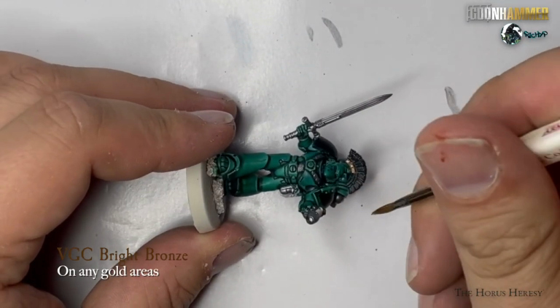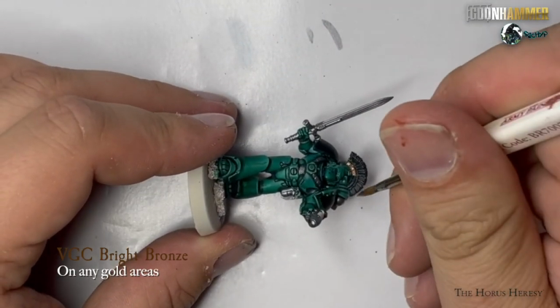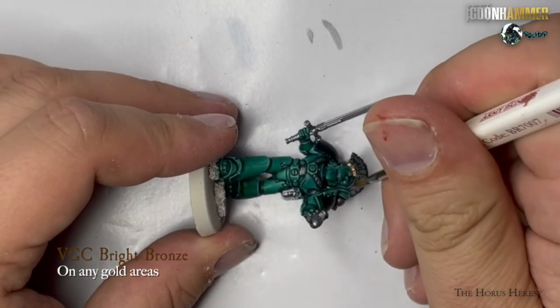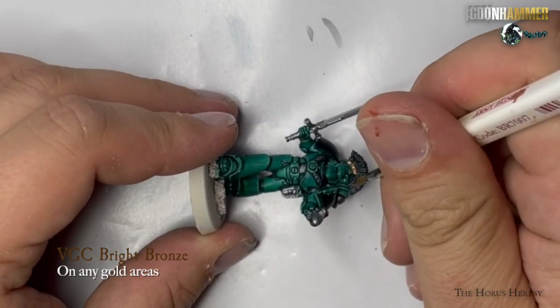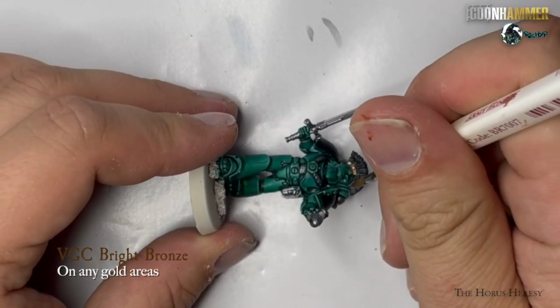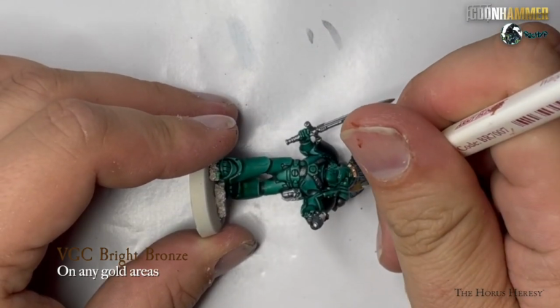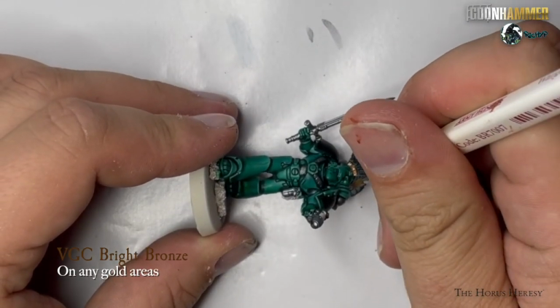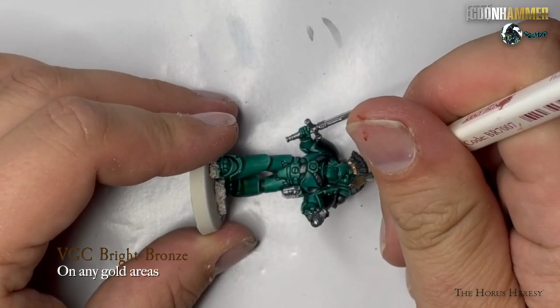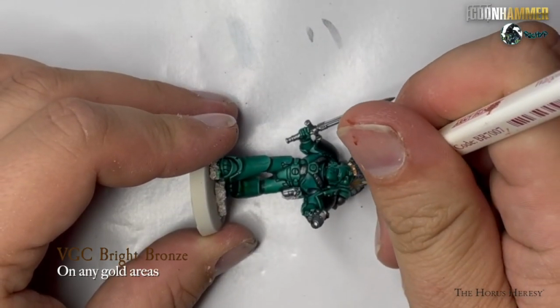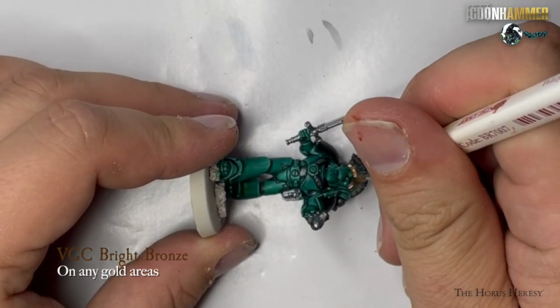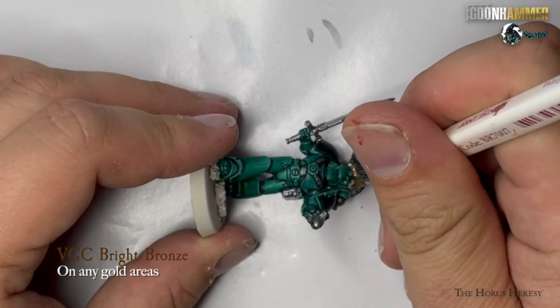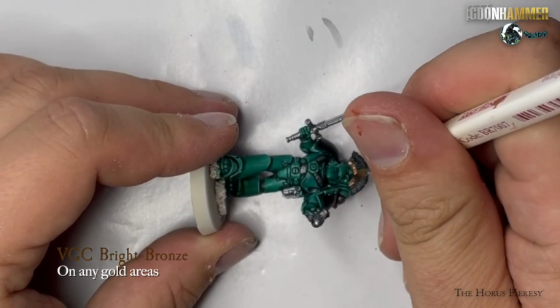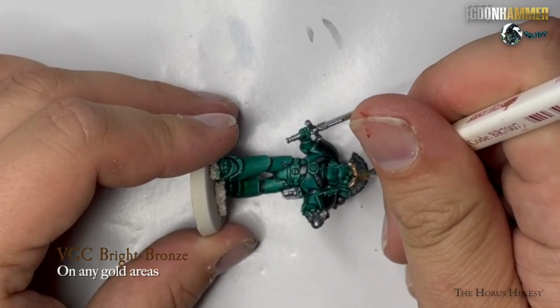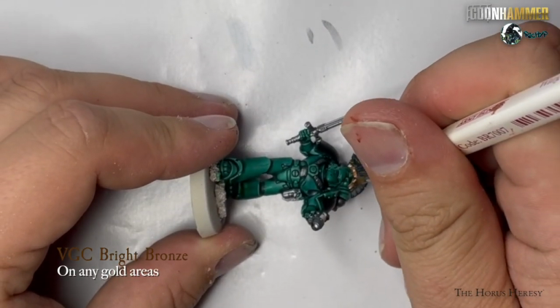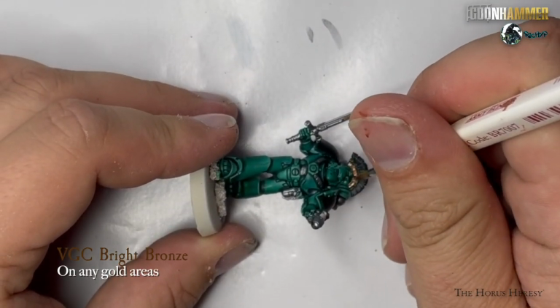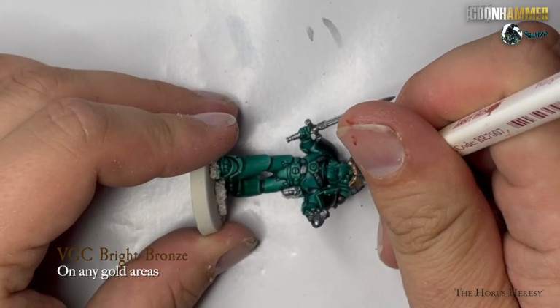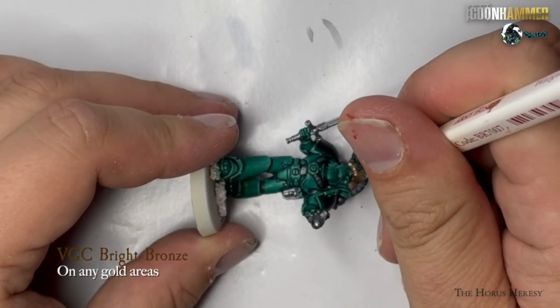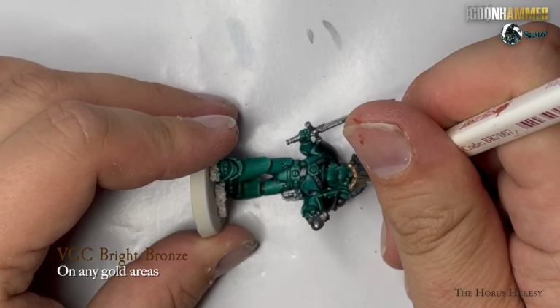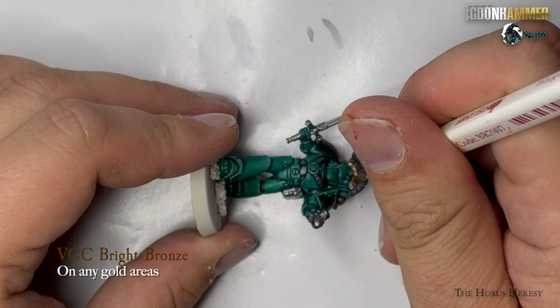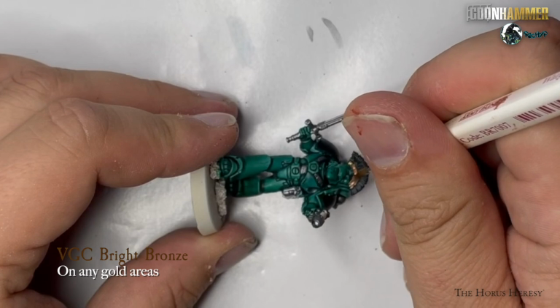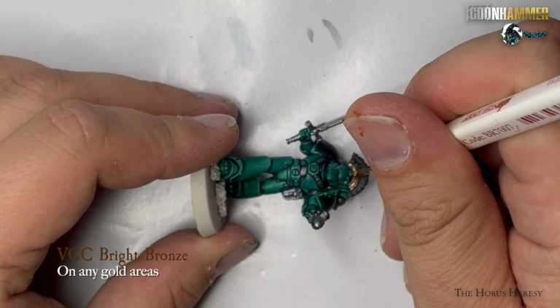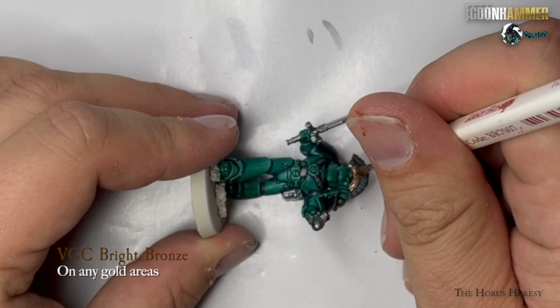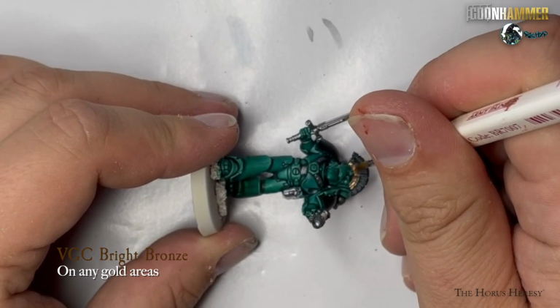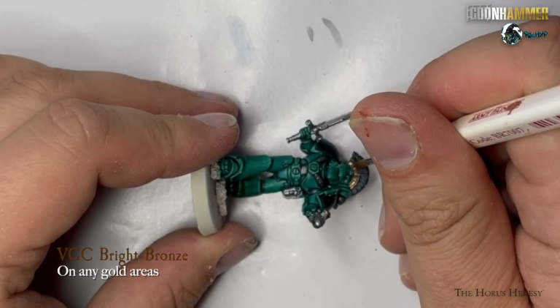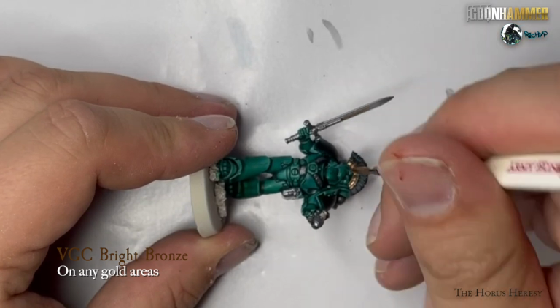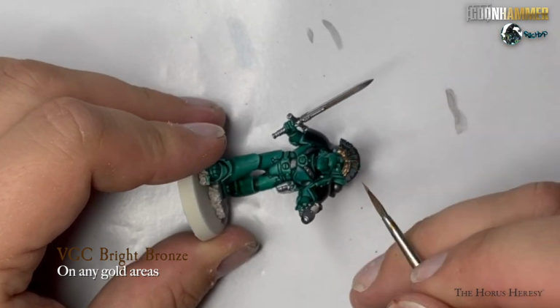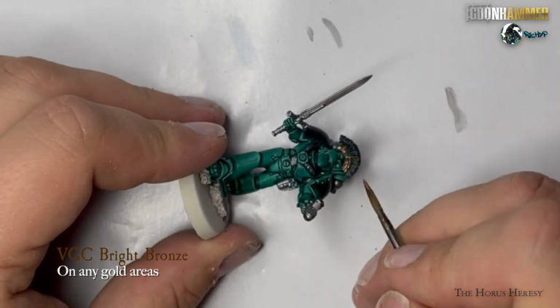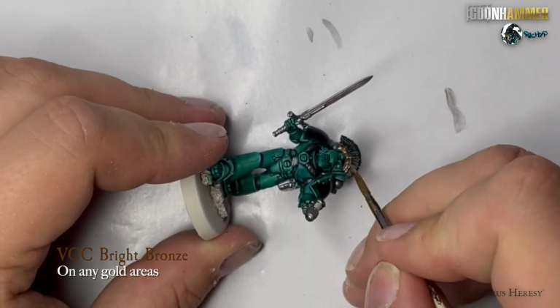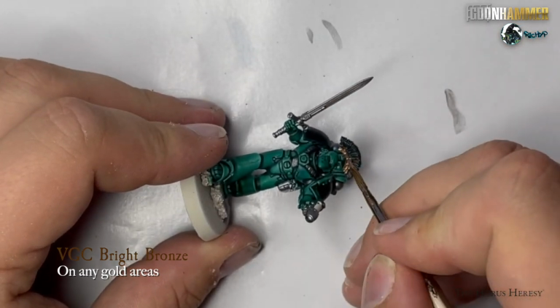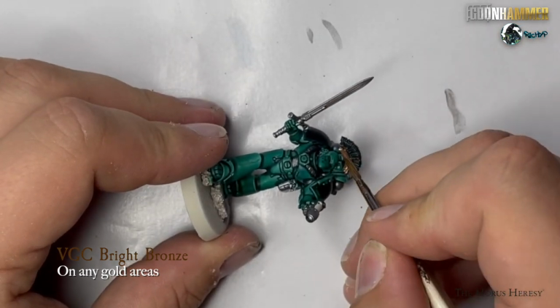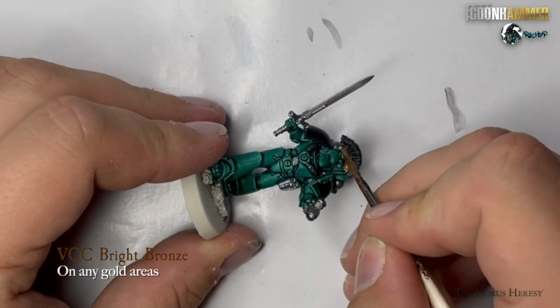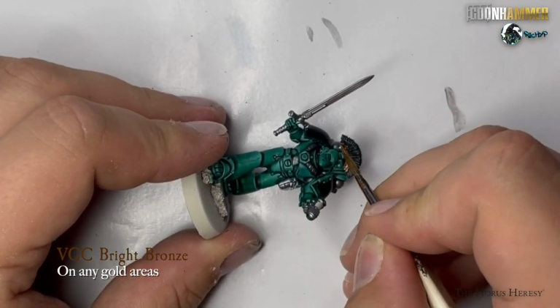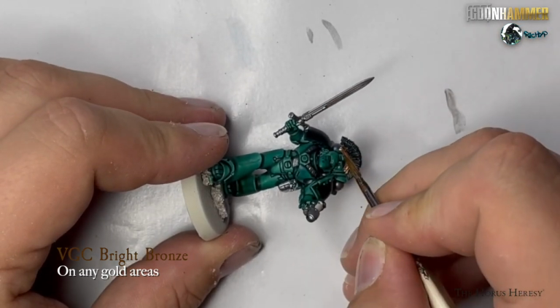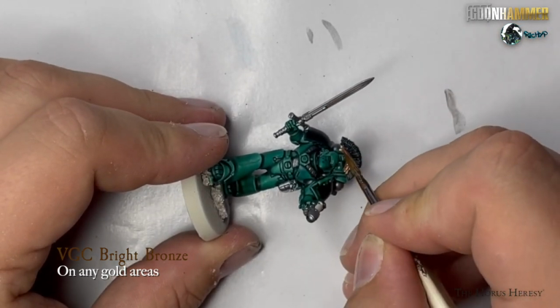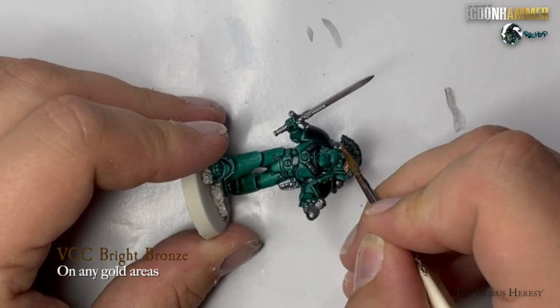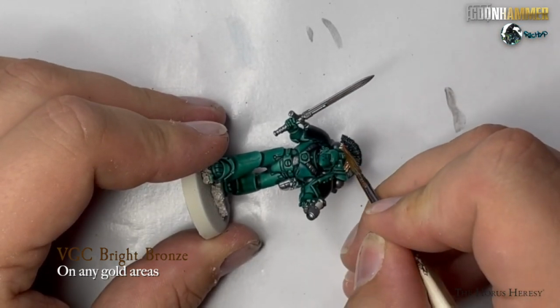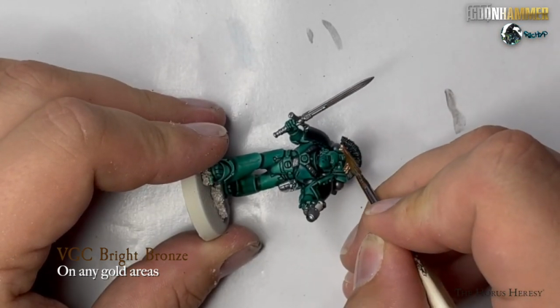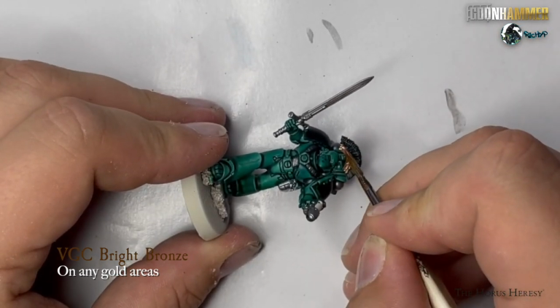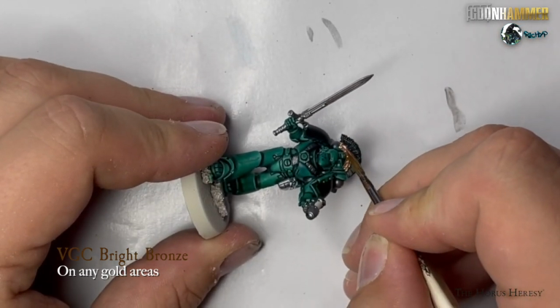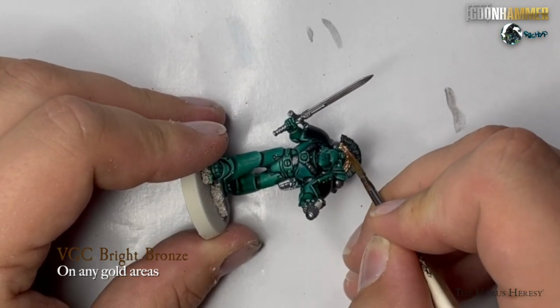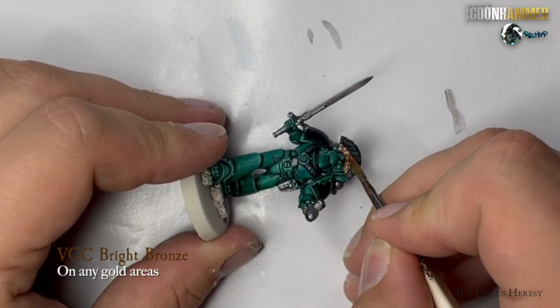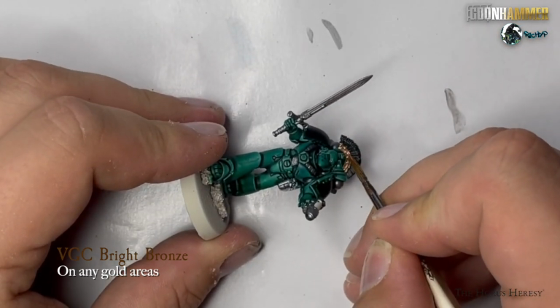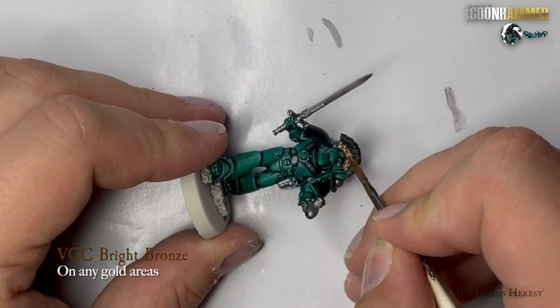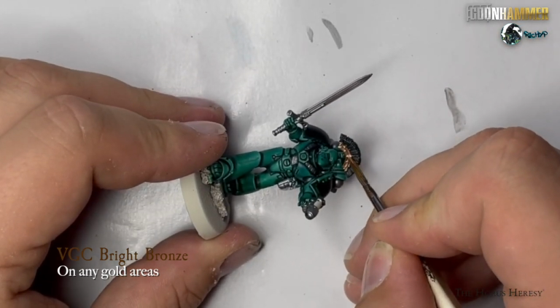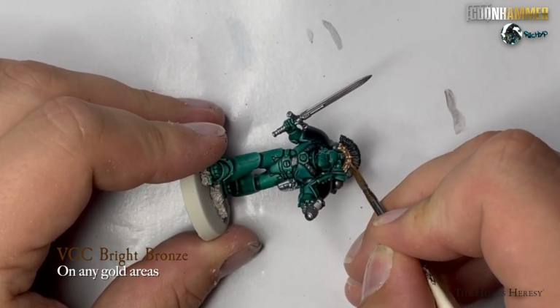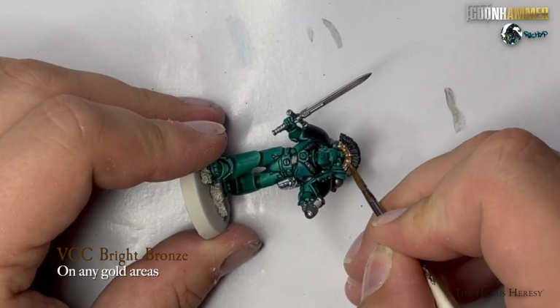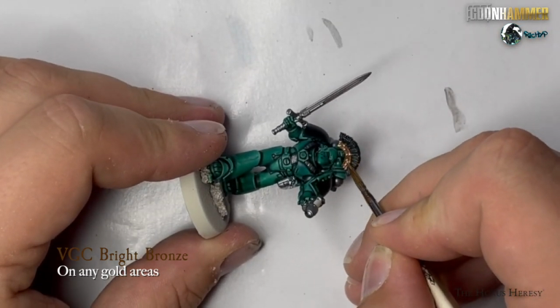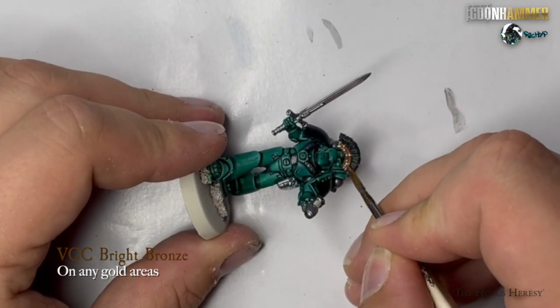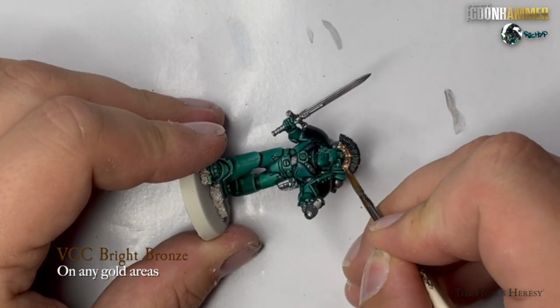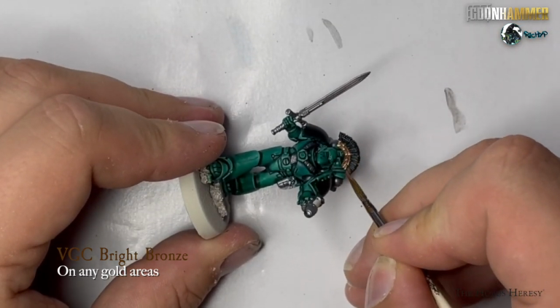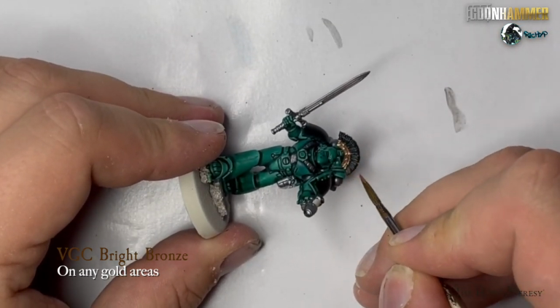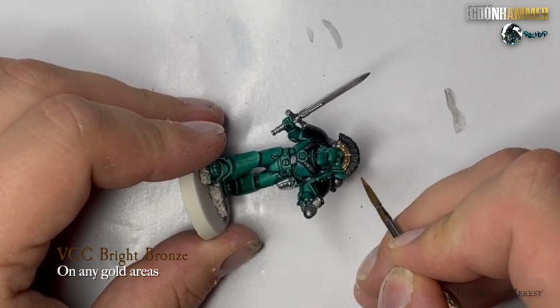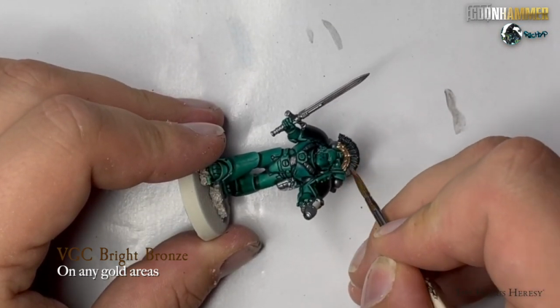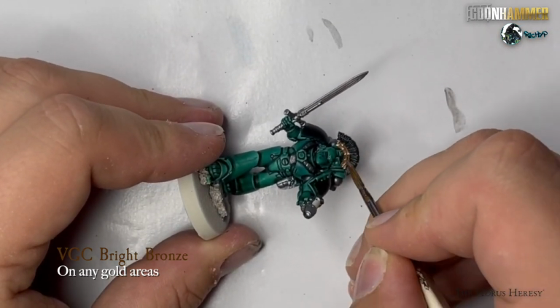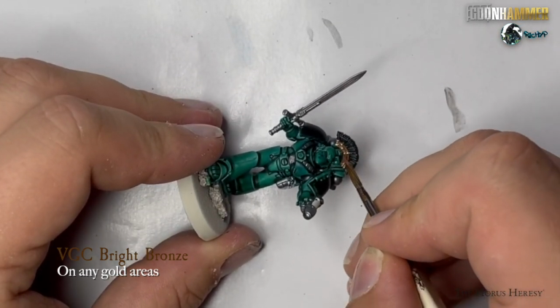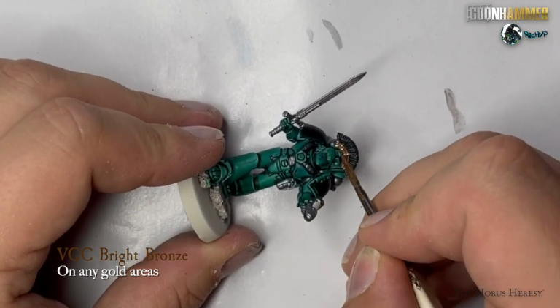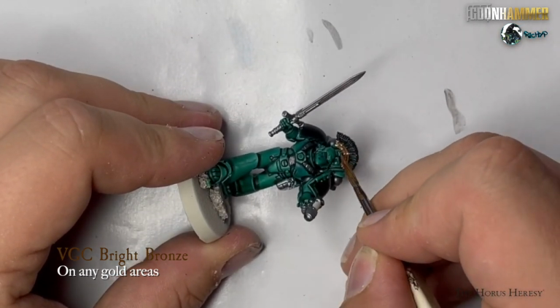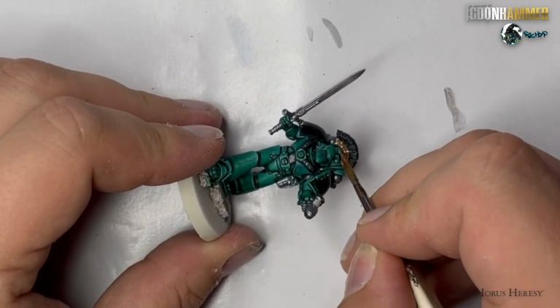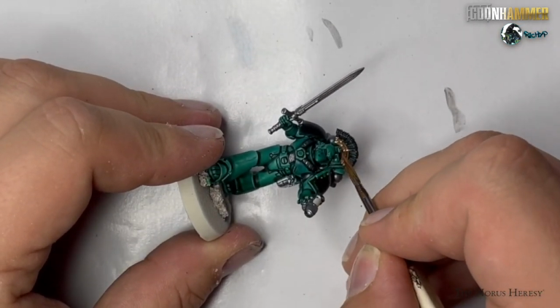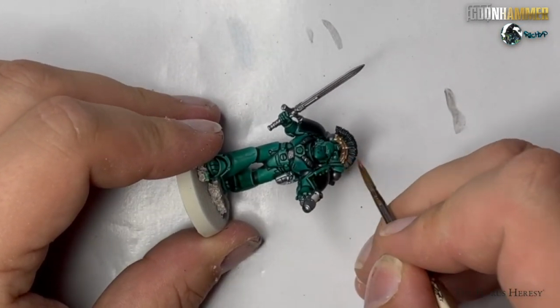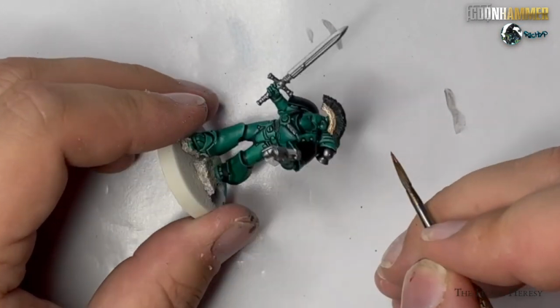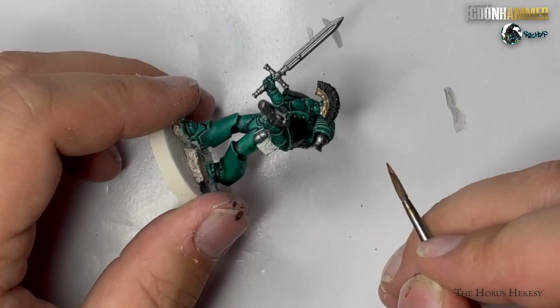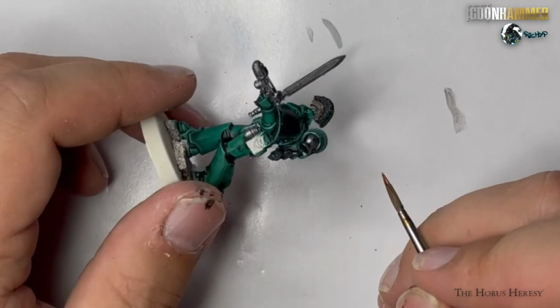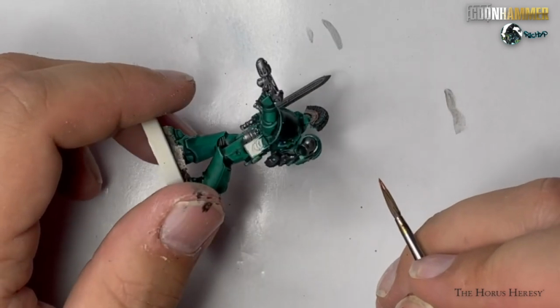Any areas that you want to be gold, such as the shoulder pad trim or any detailing on the model, paint this area with Vallejo Game Color Bright Bronze.